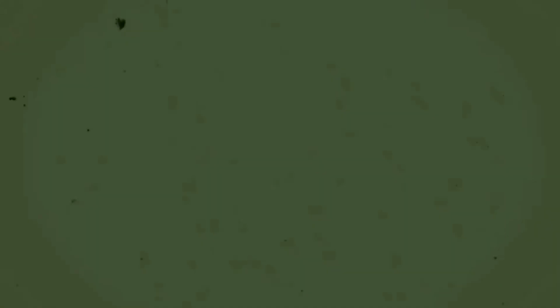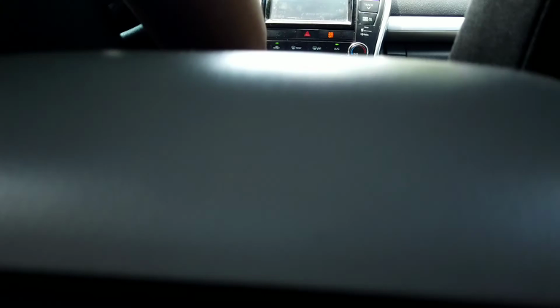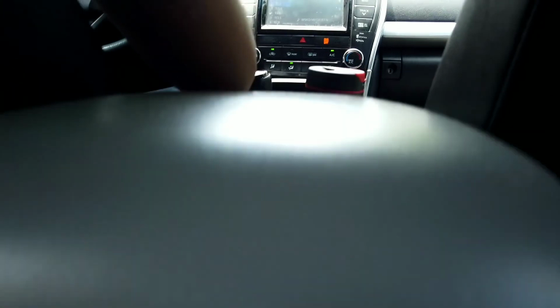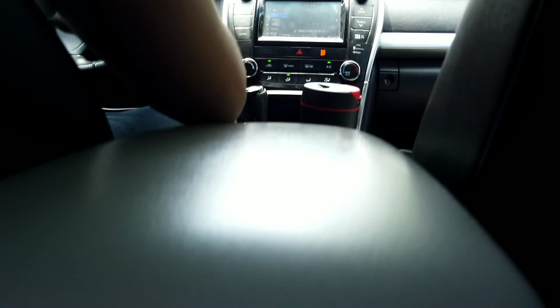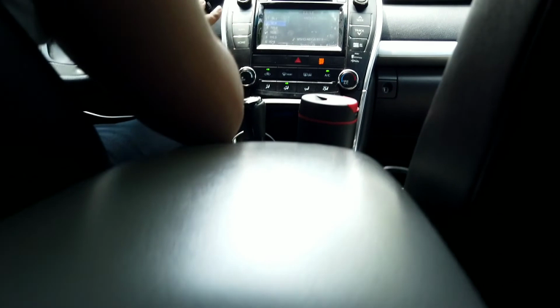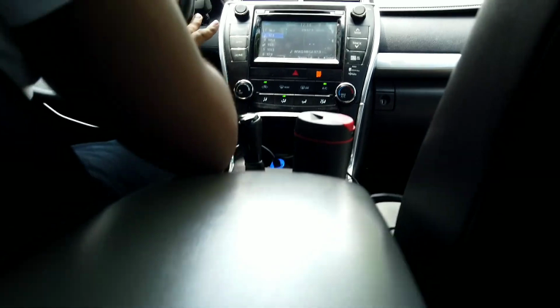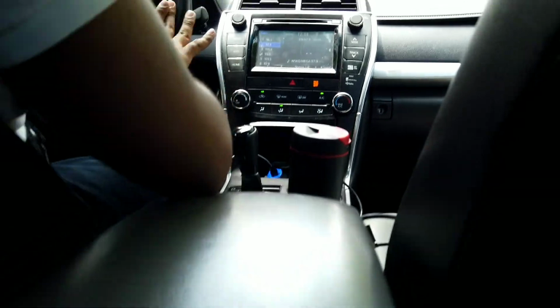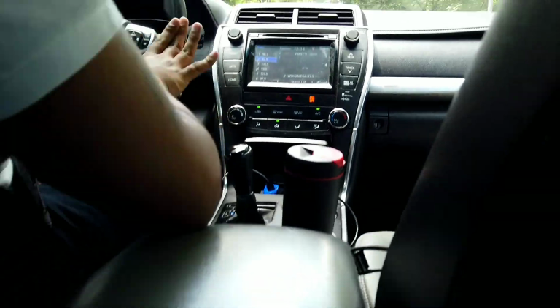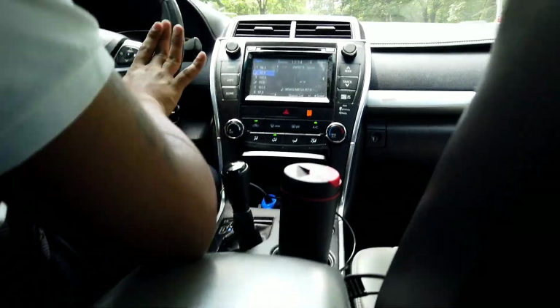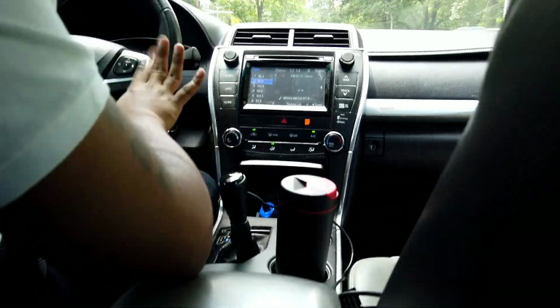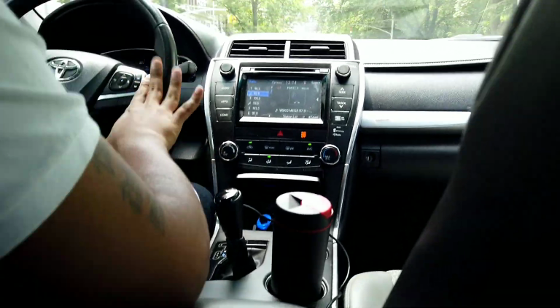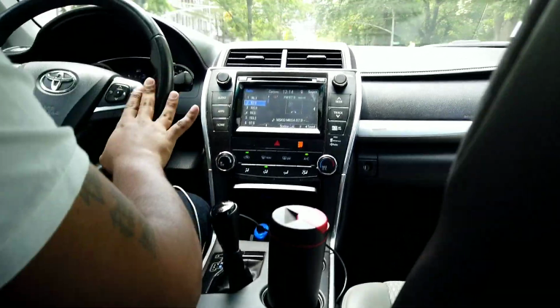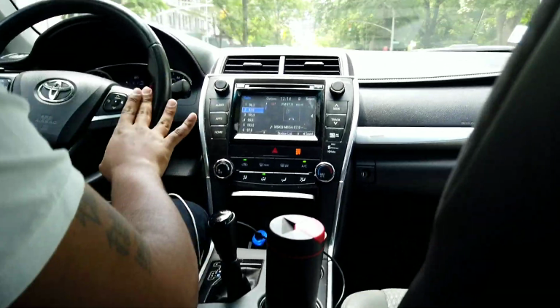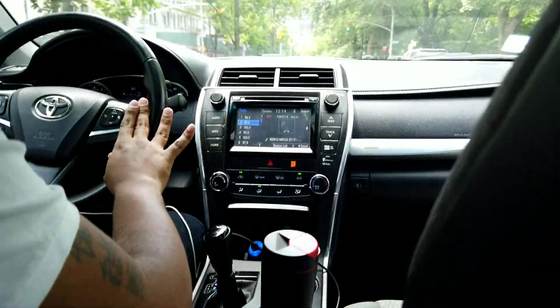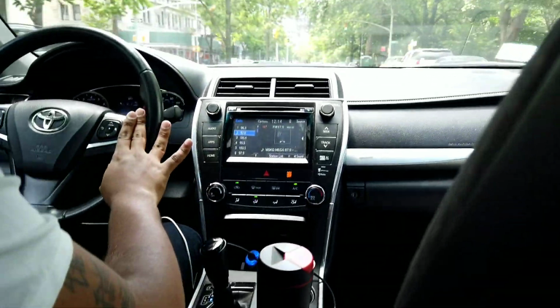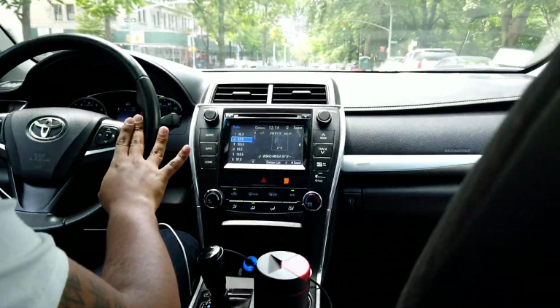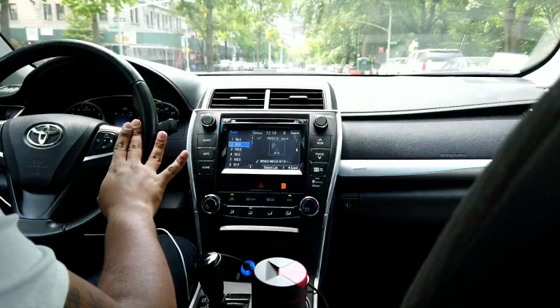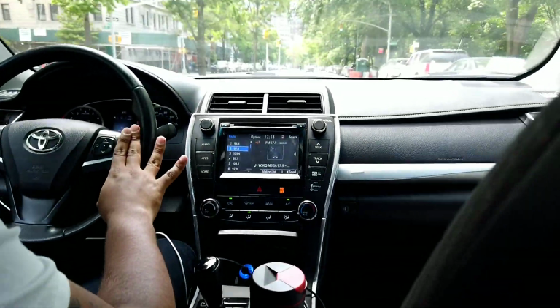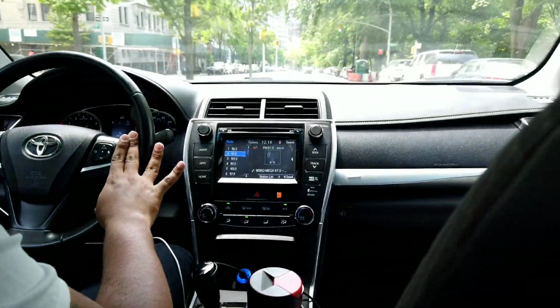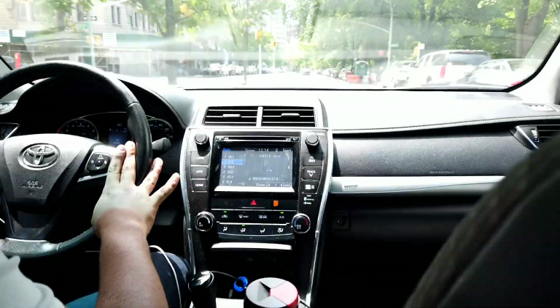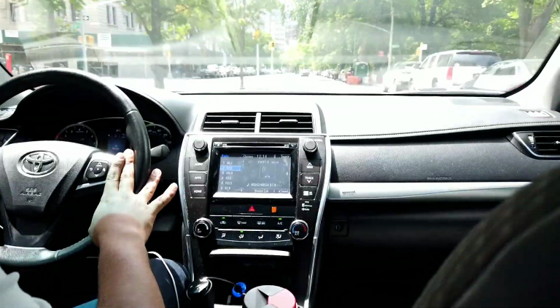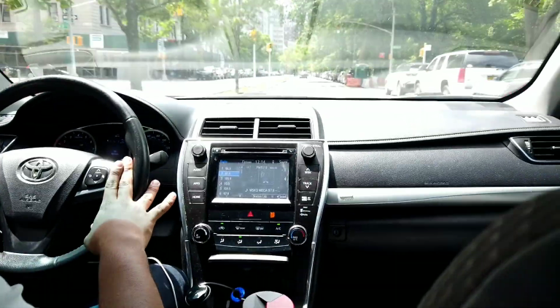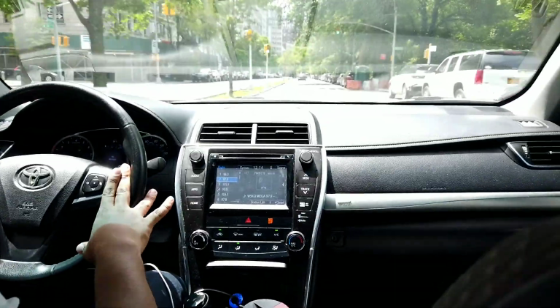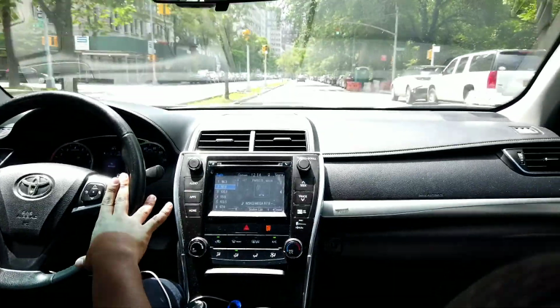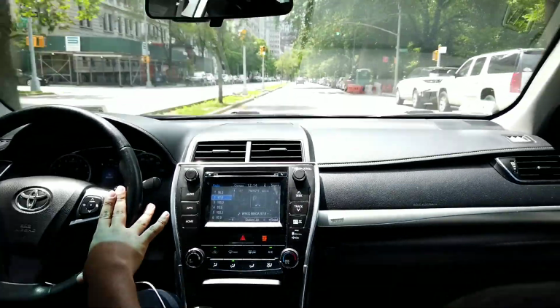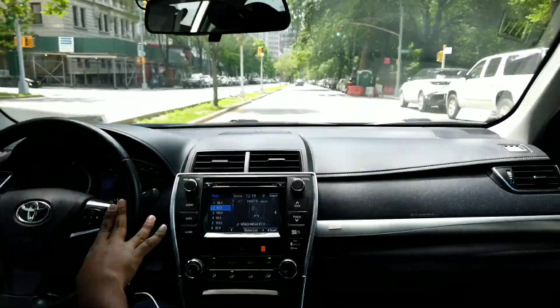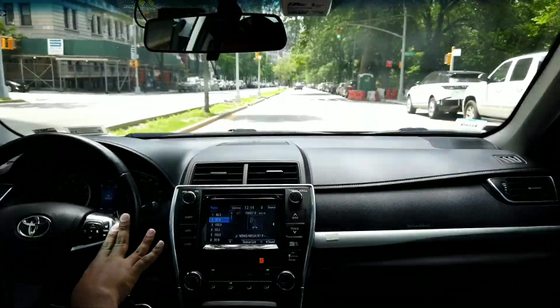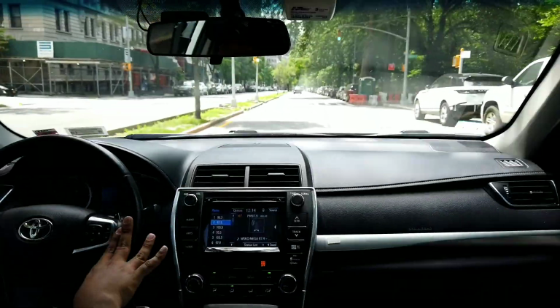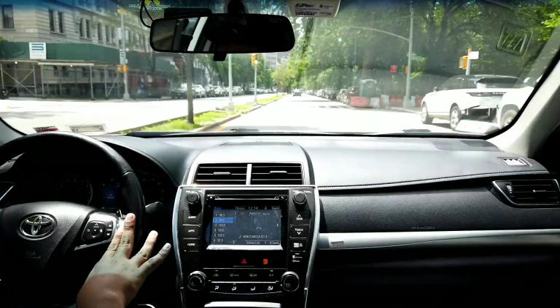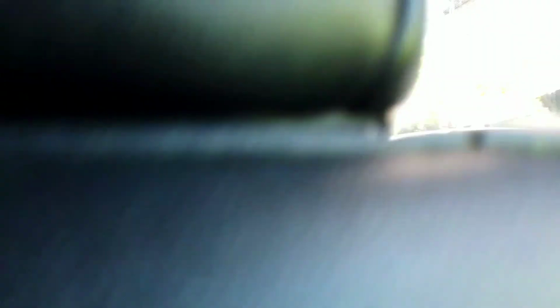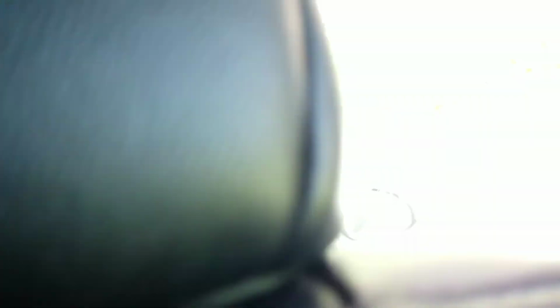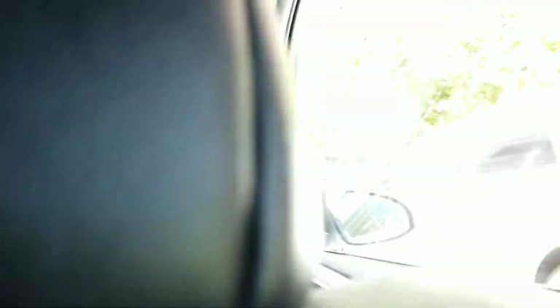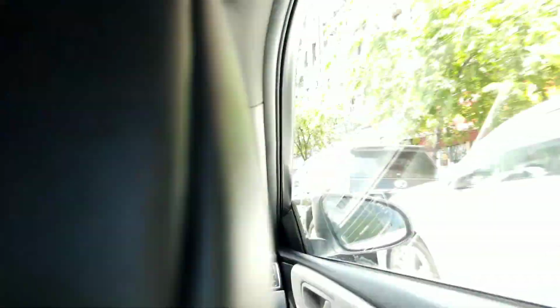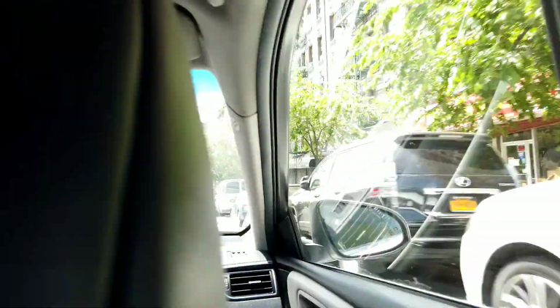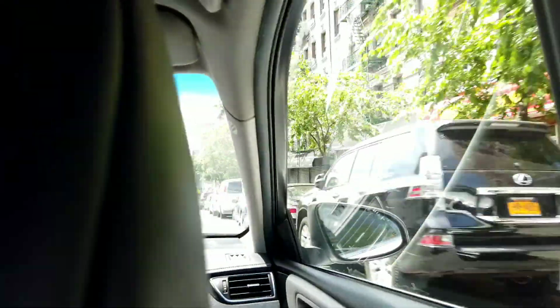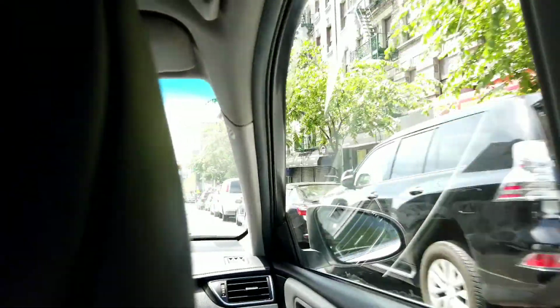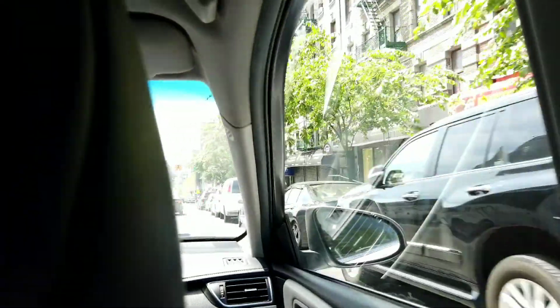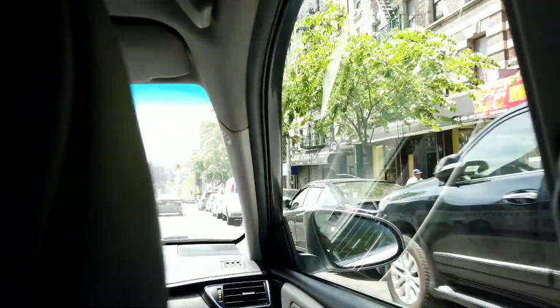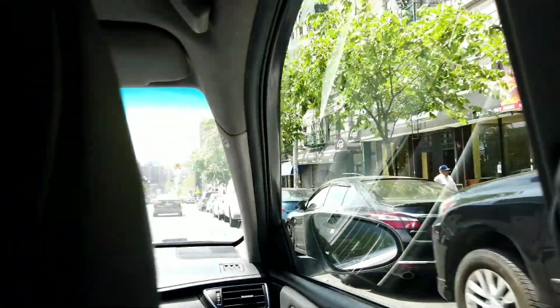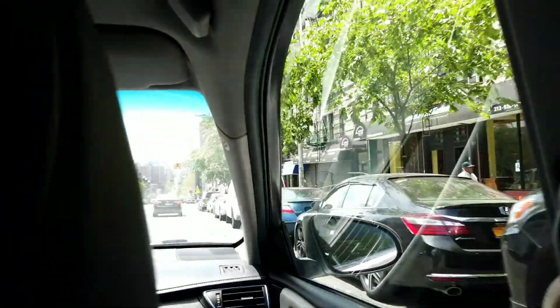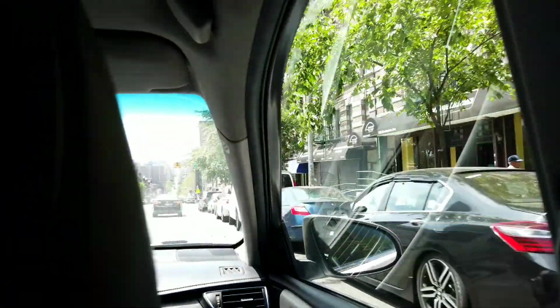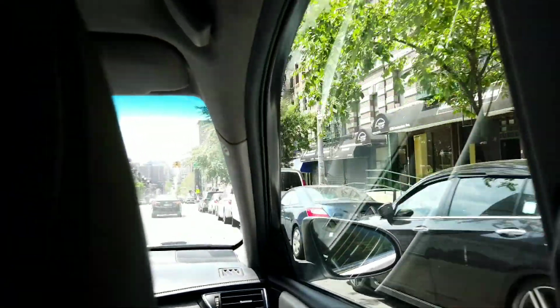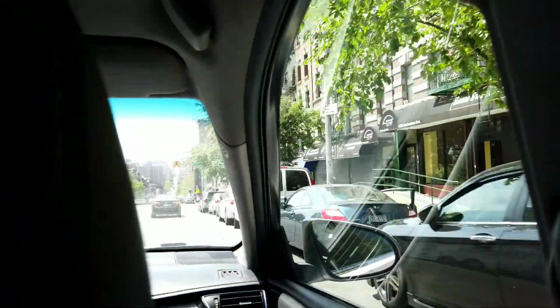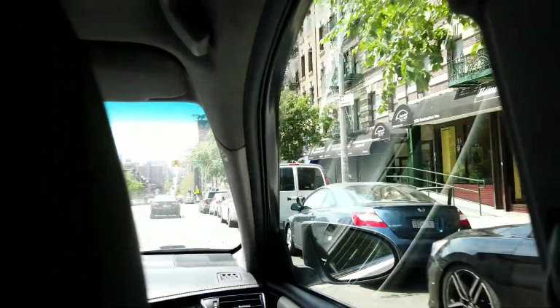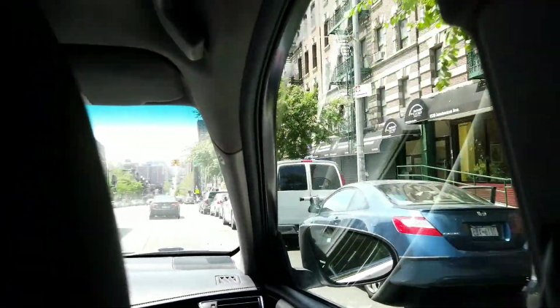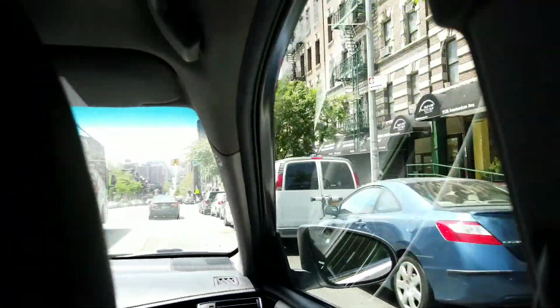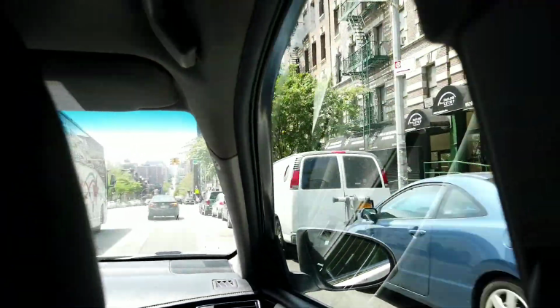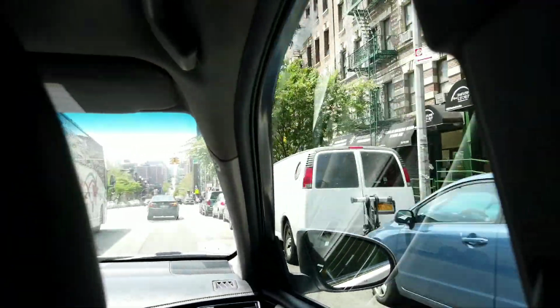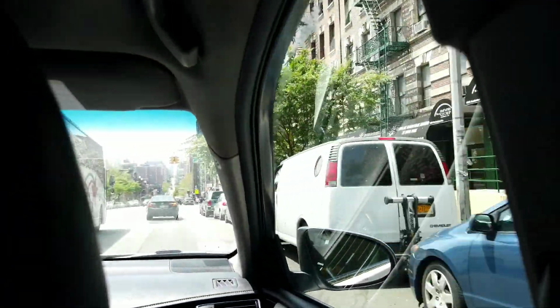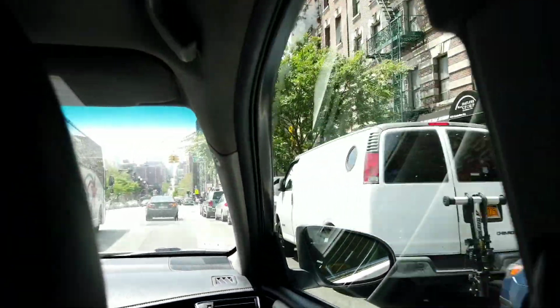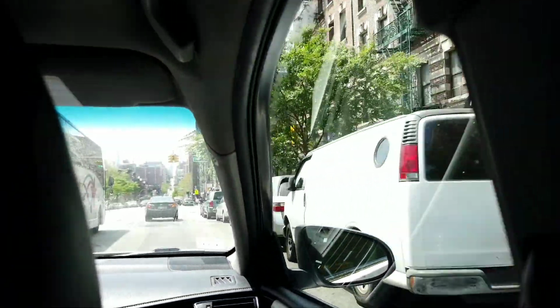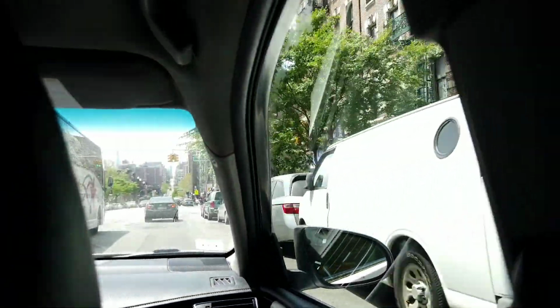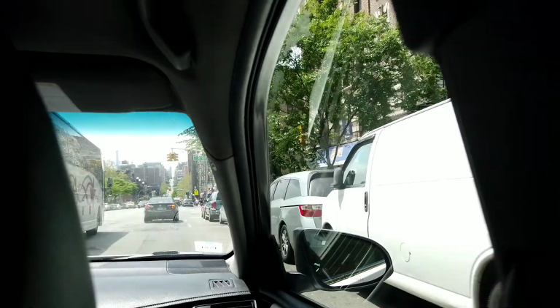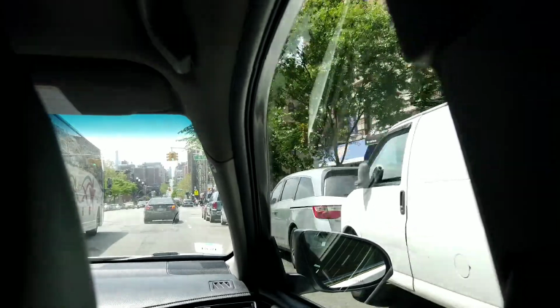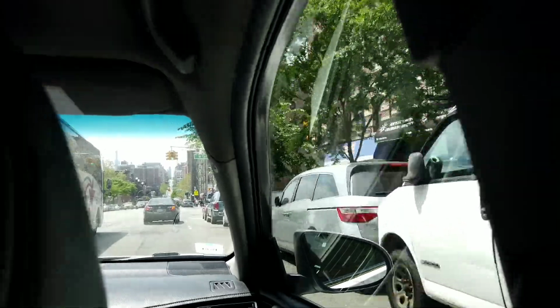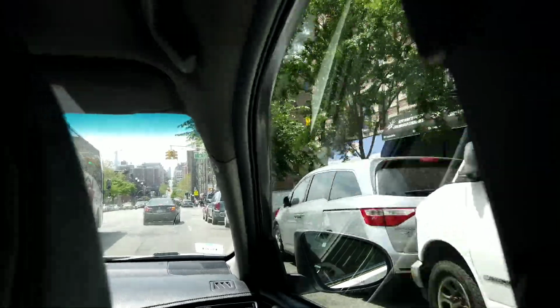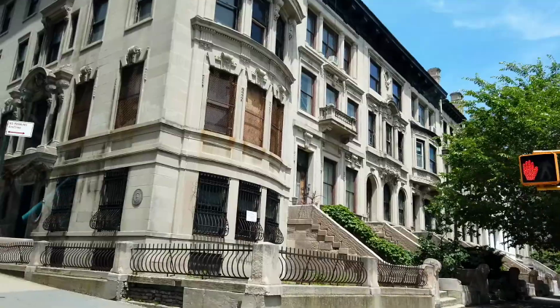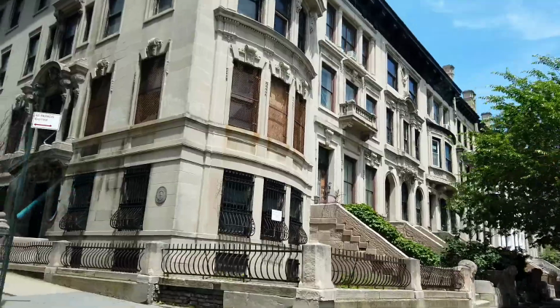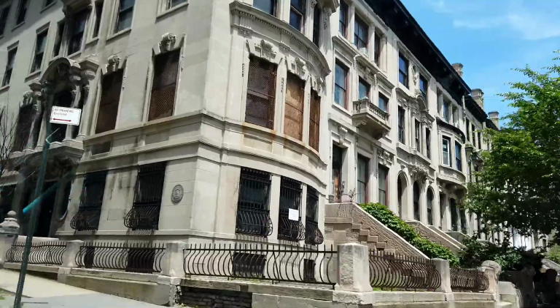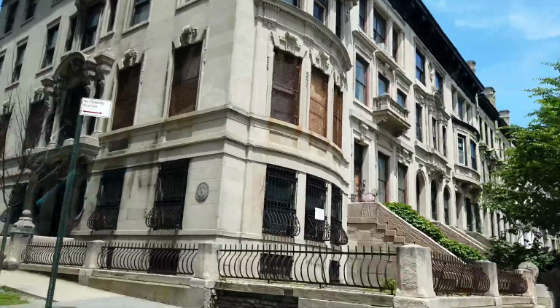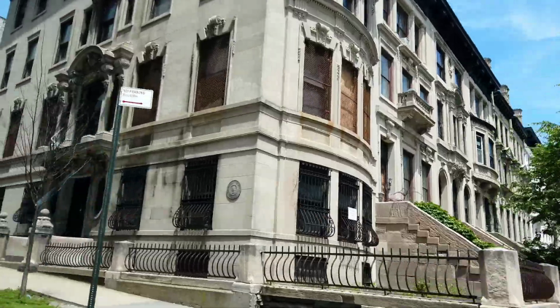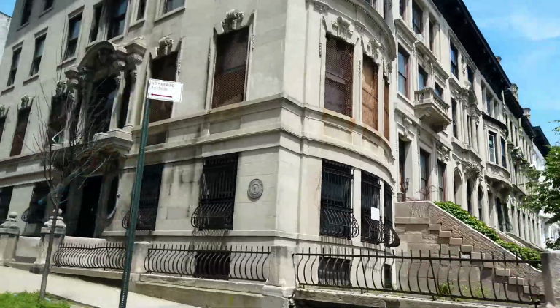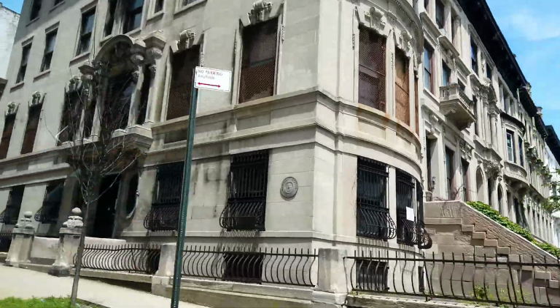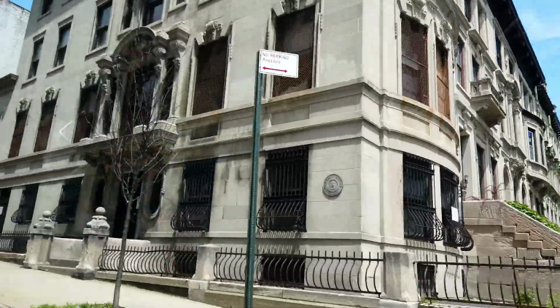Yo, what's good YouTubes? This is your boy in NYC. It's me, Ray, and this is the EDCC — that's Everyday City Carry.